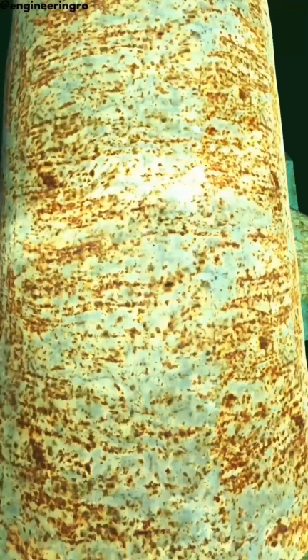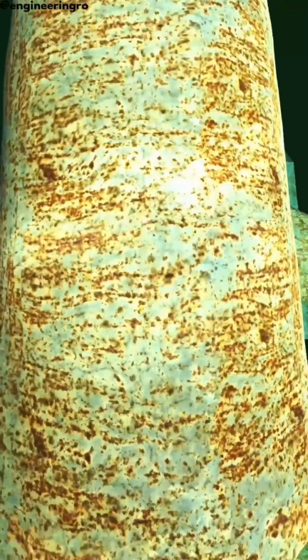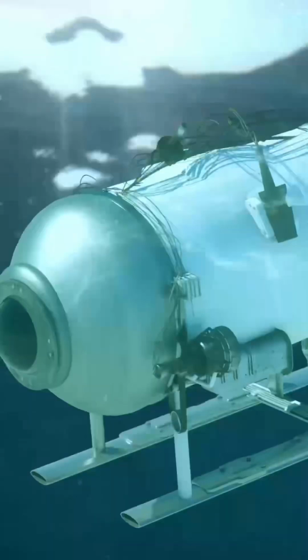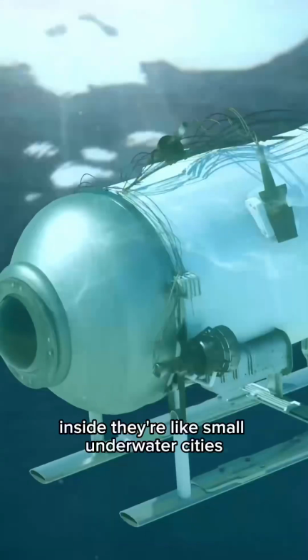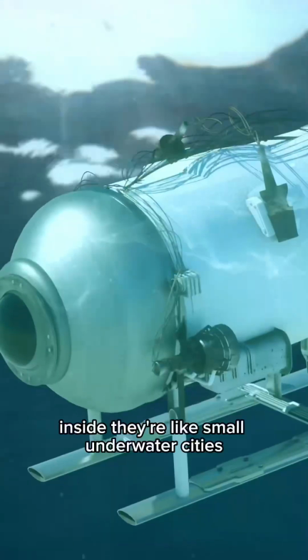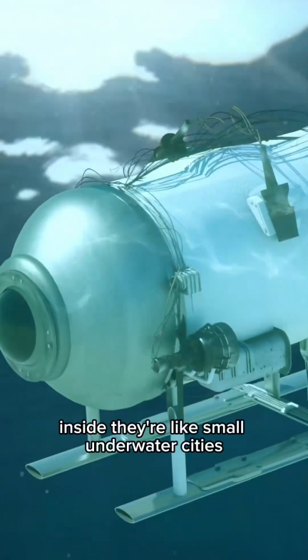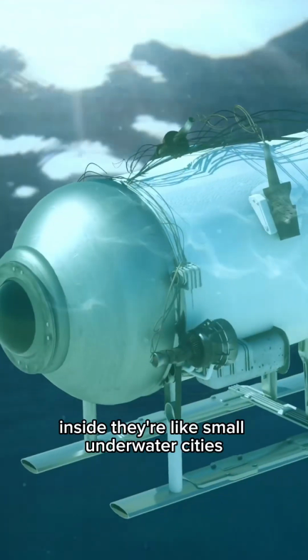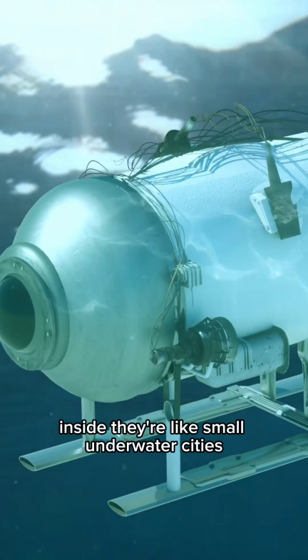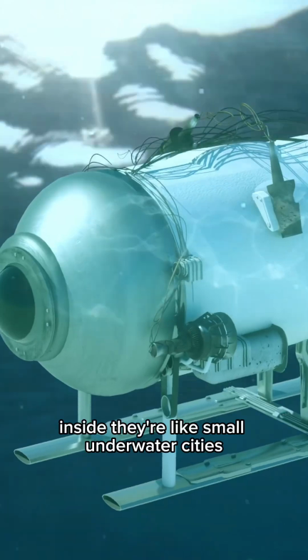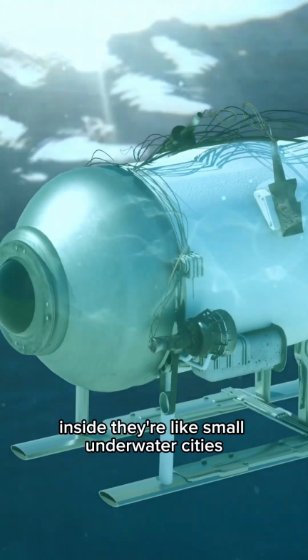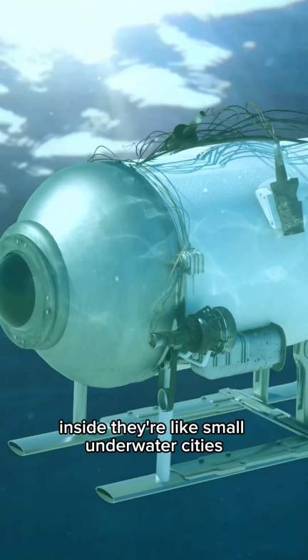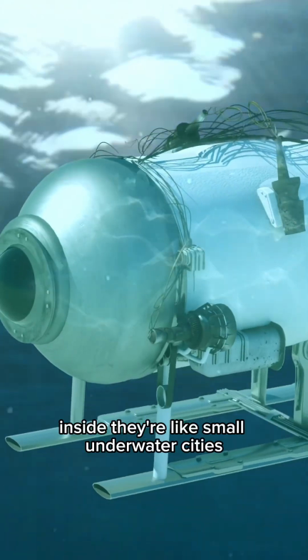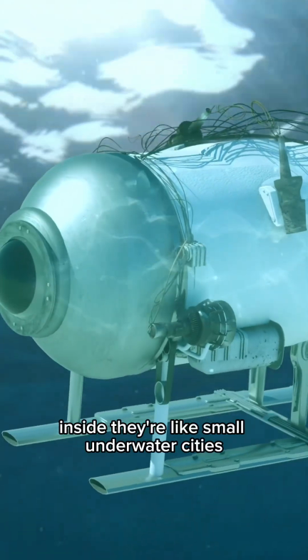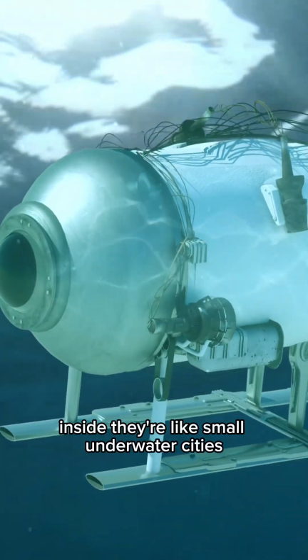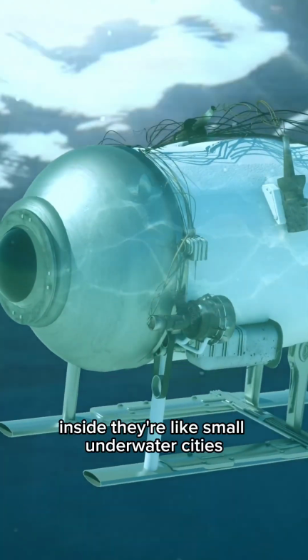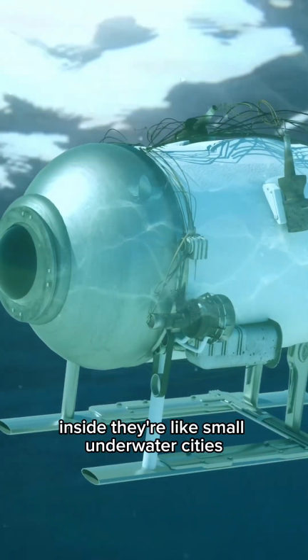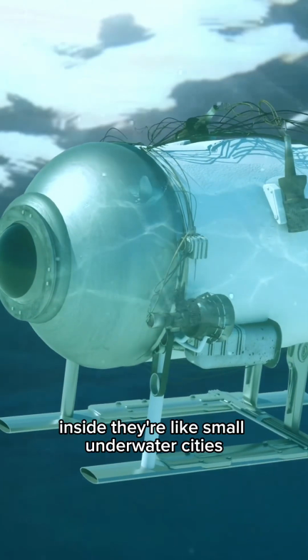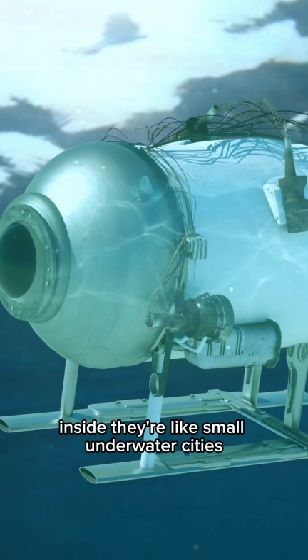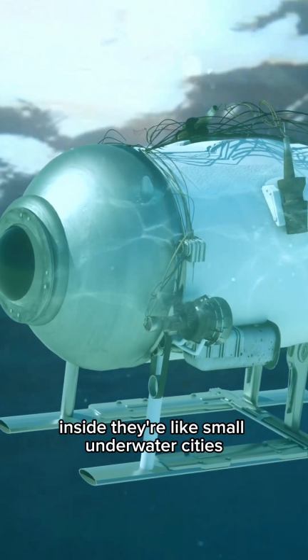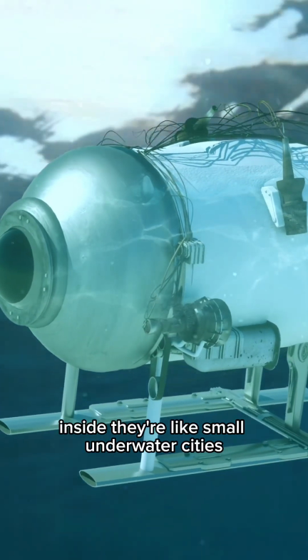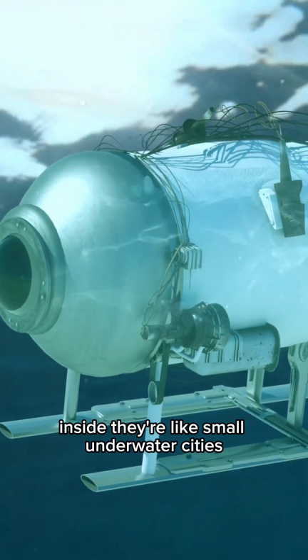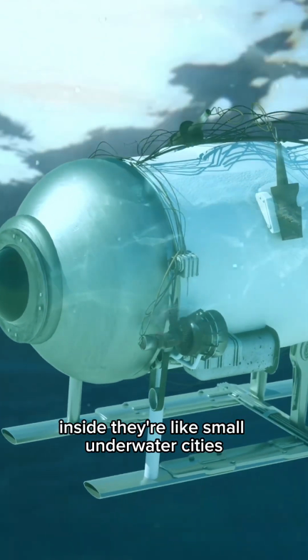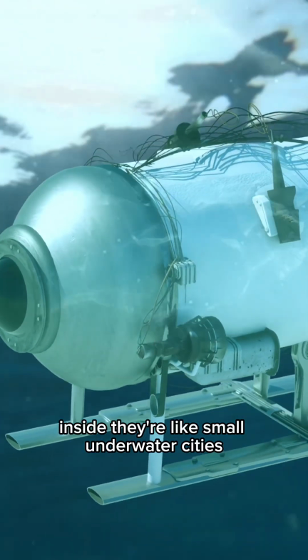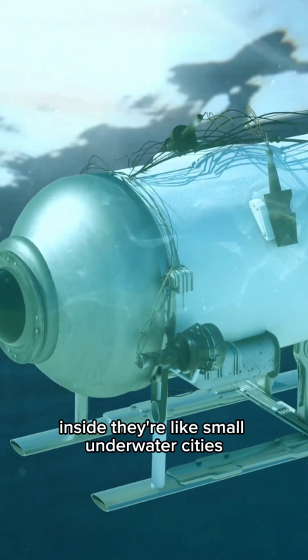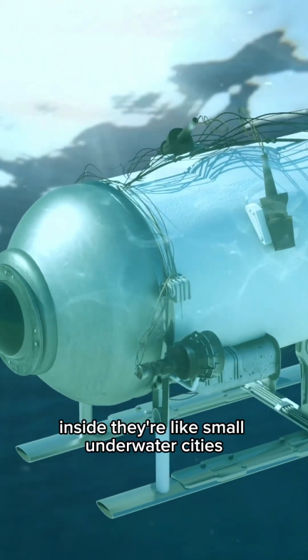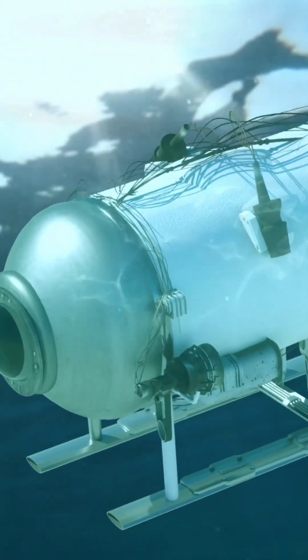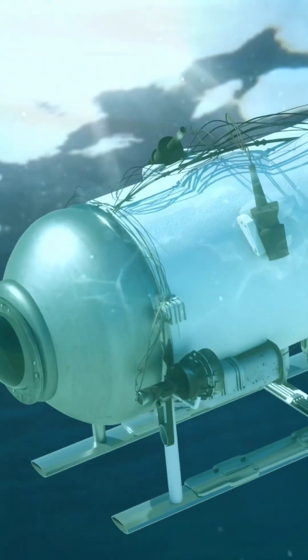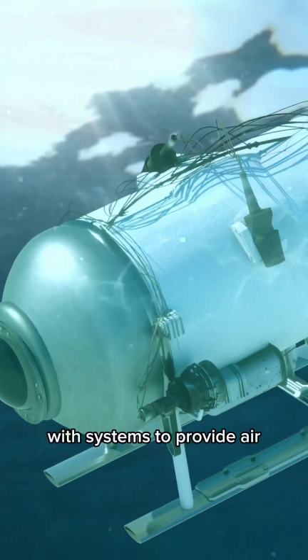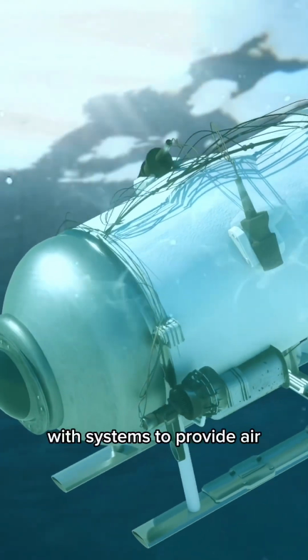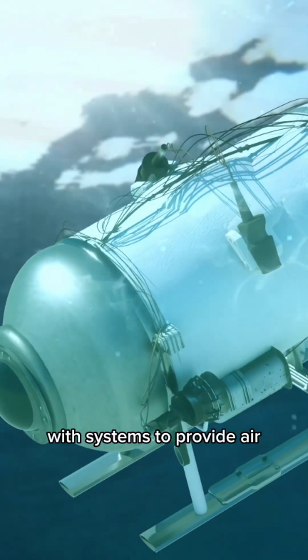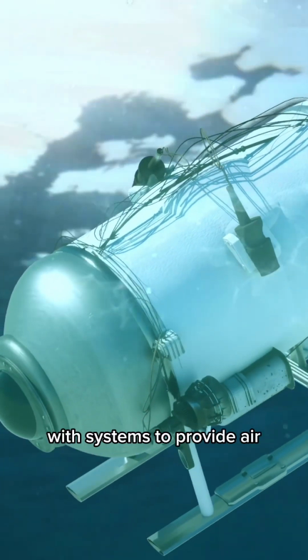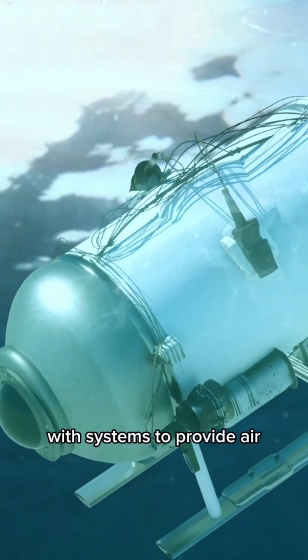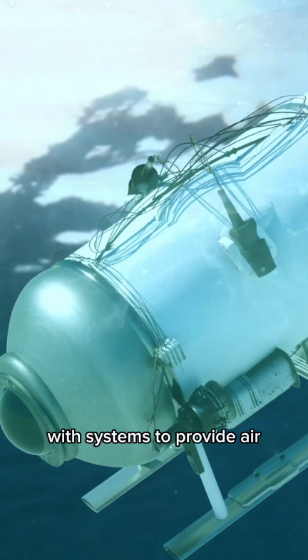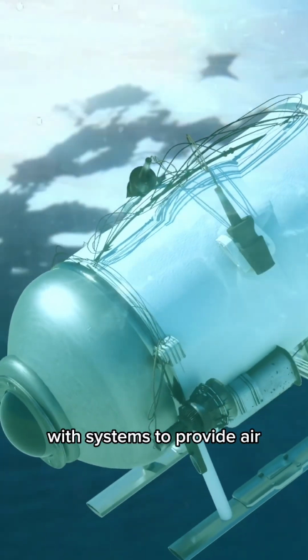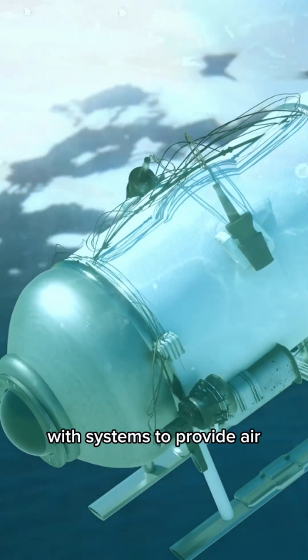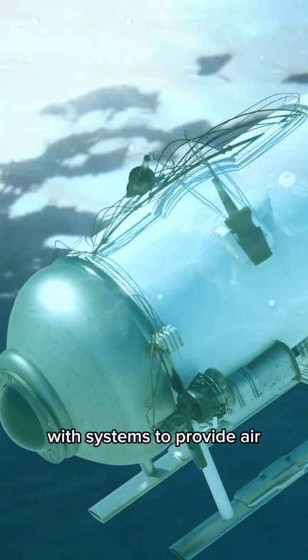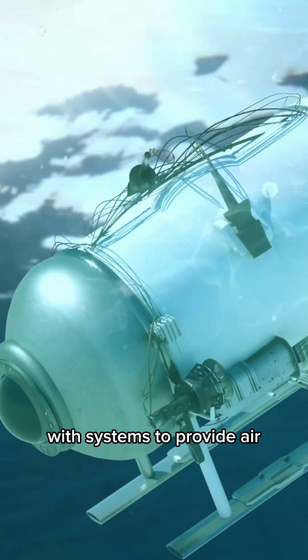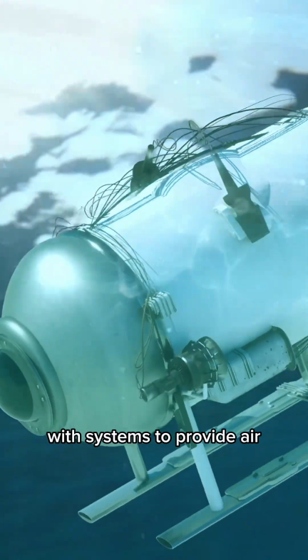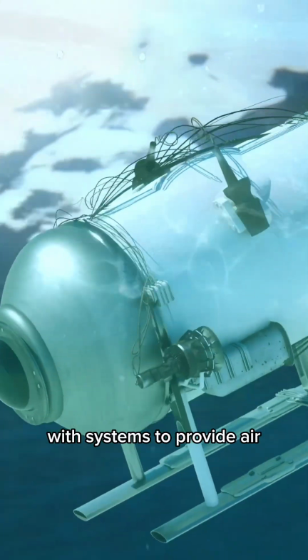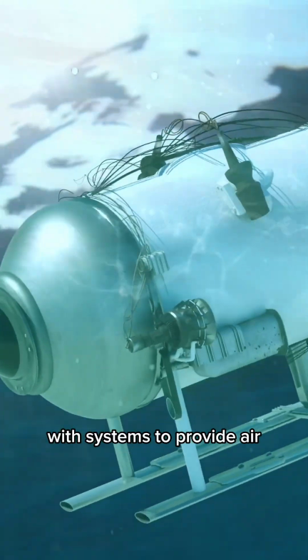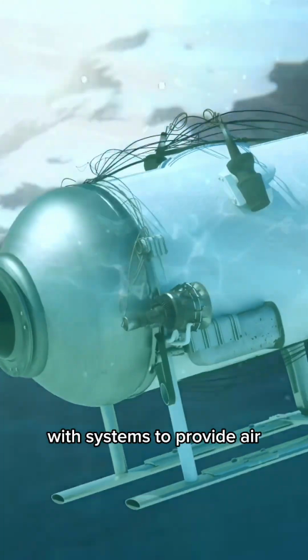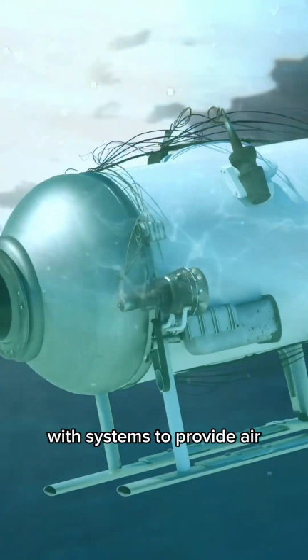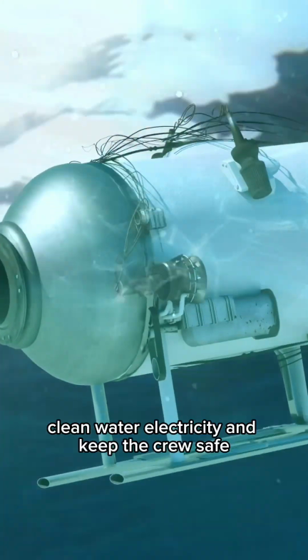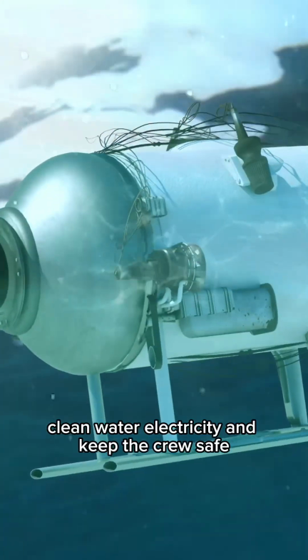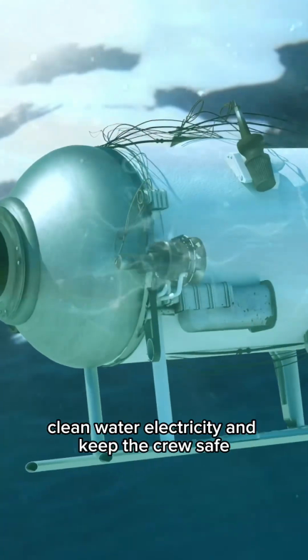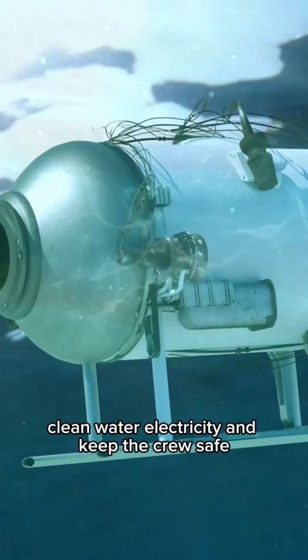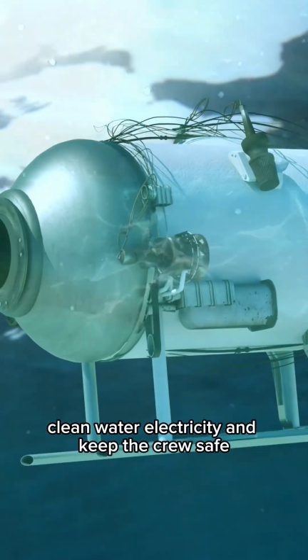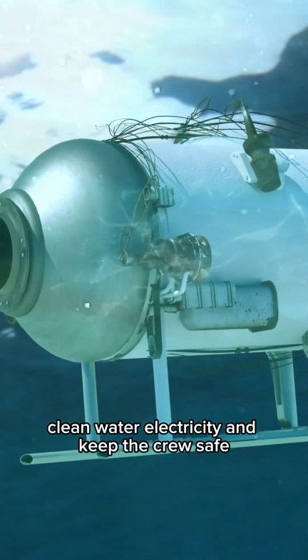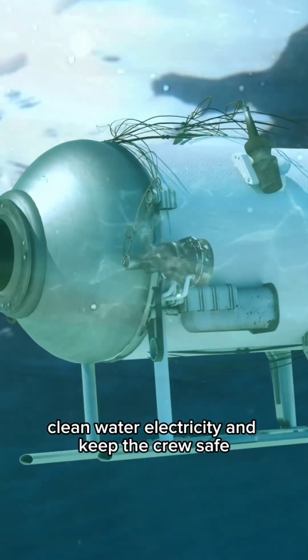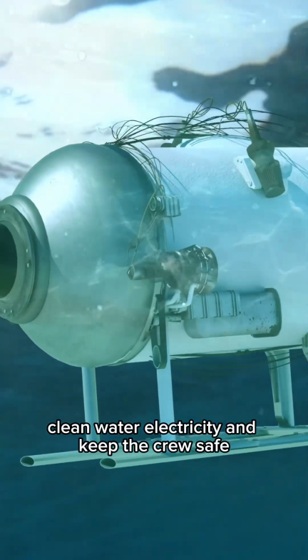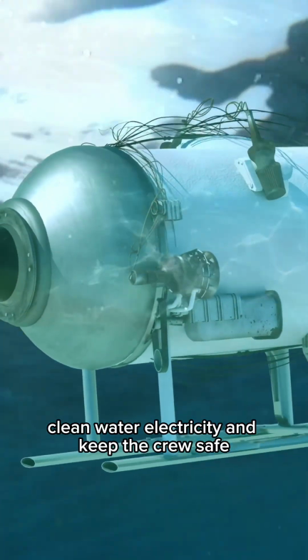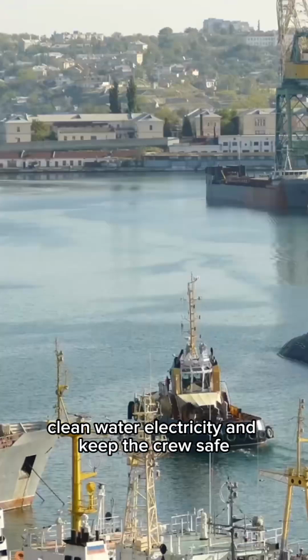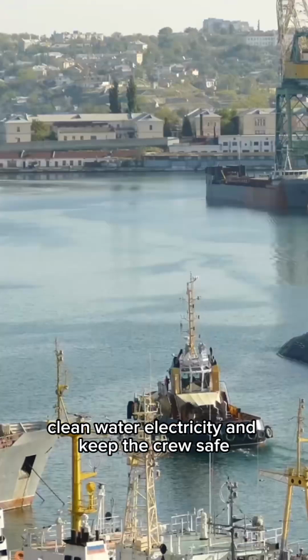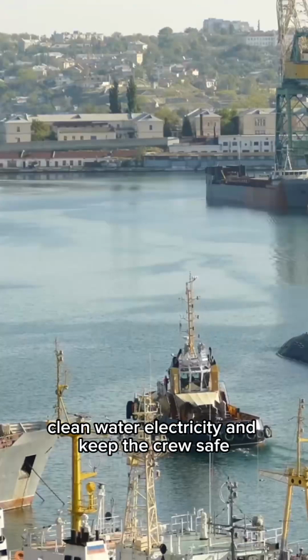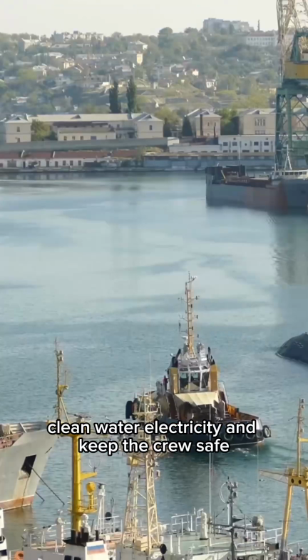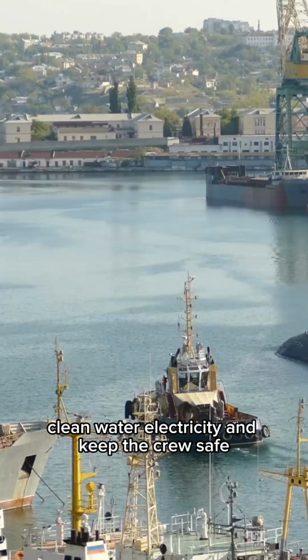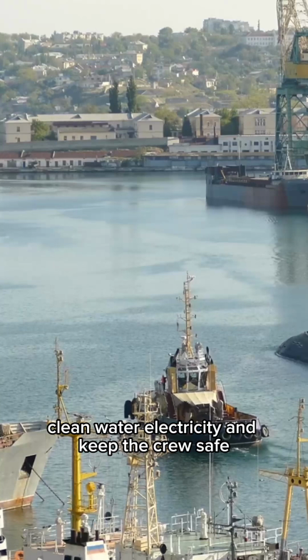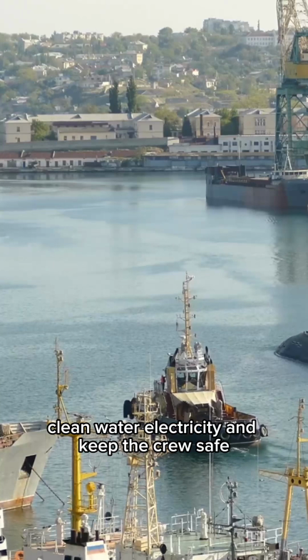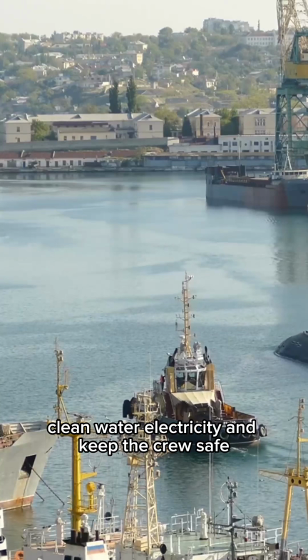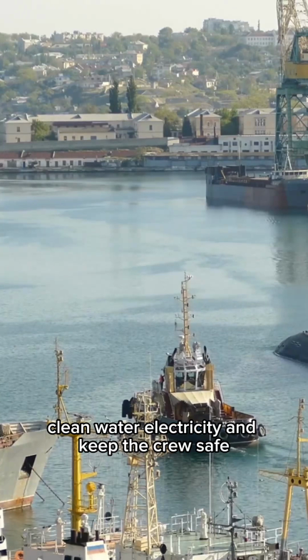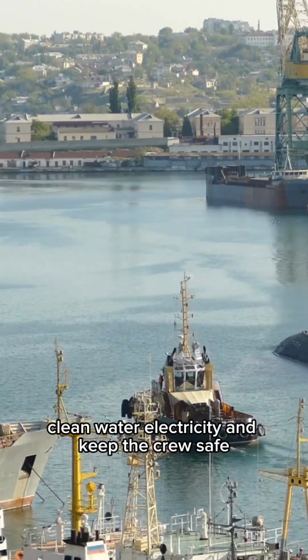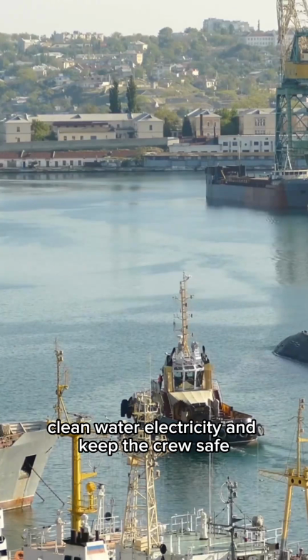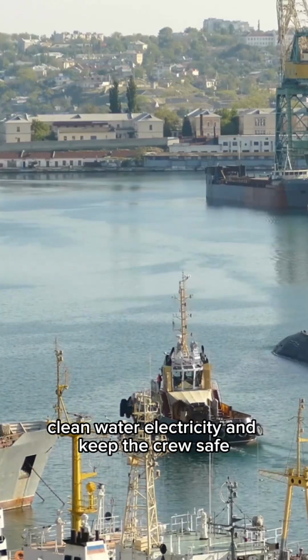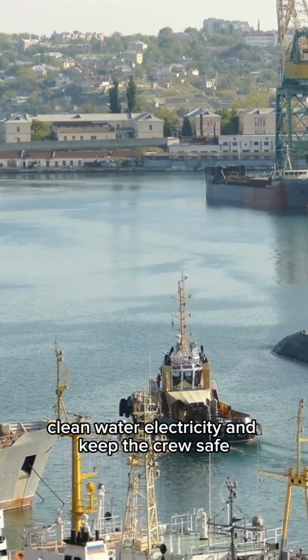Inside, they're like small underwater cities, with systems to provide air, clean water, and electricity, and keep the crew safe.